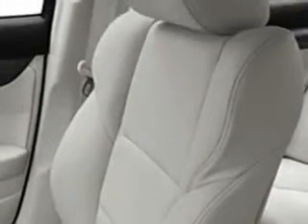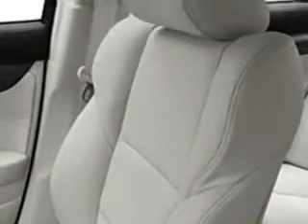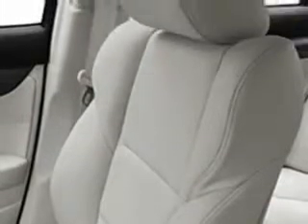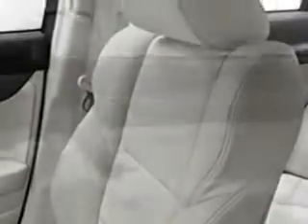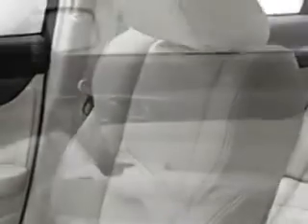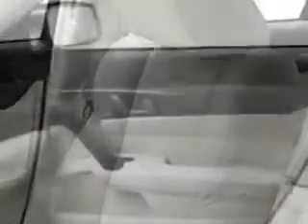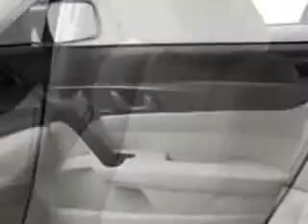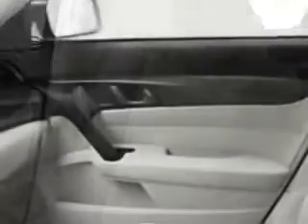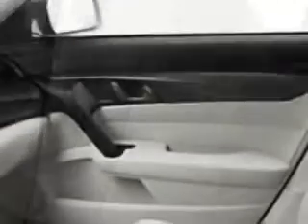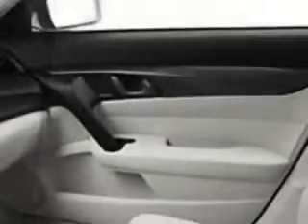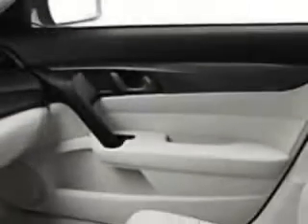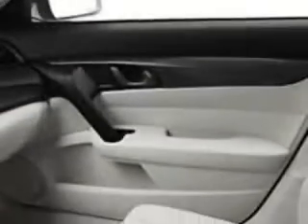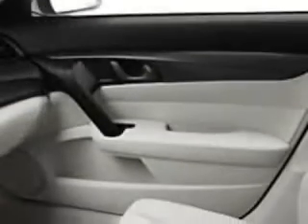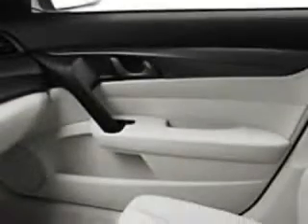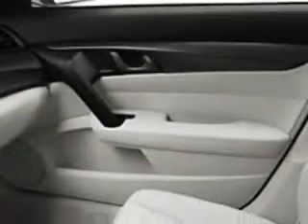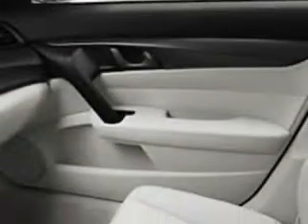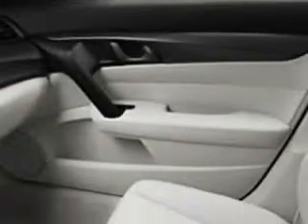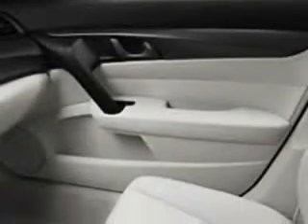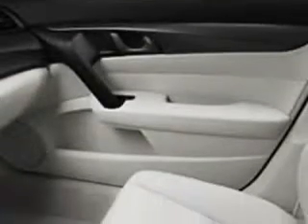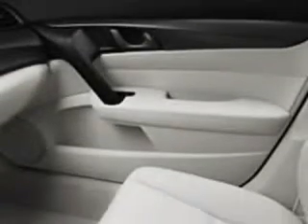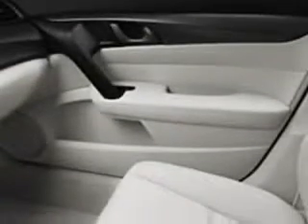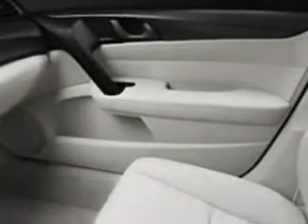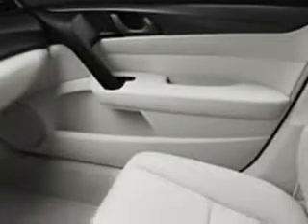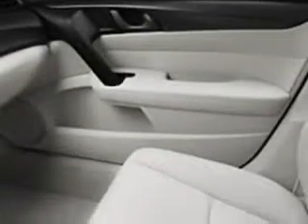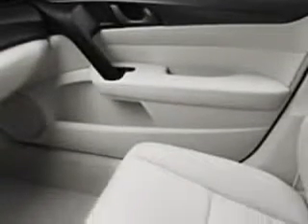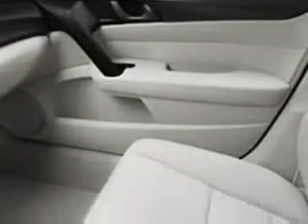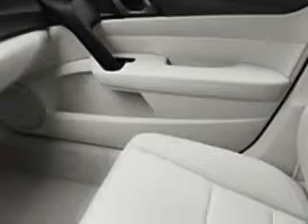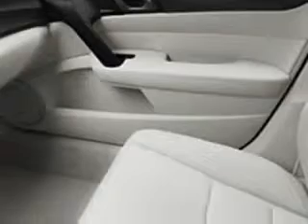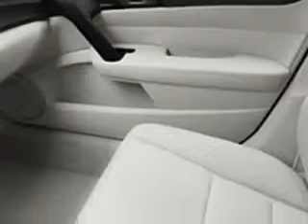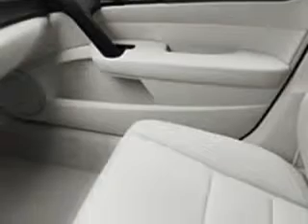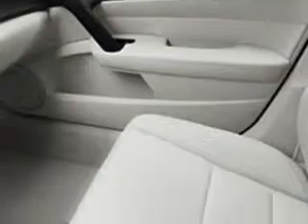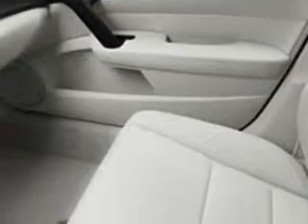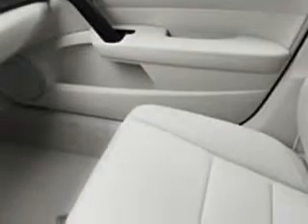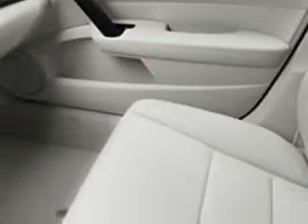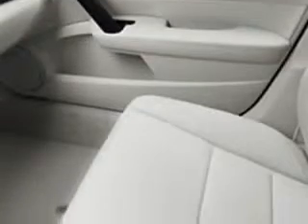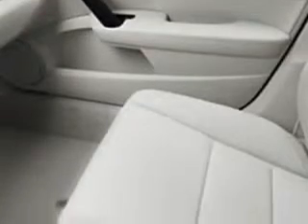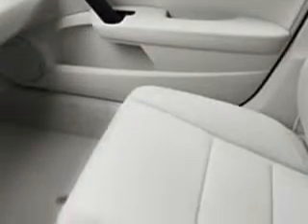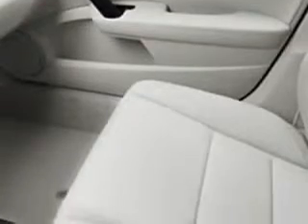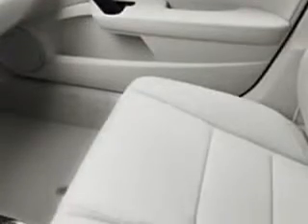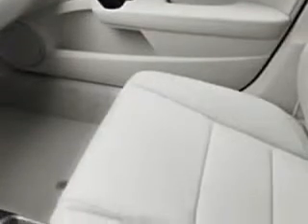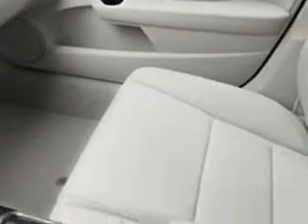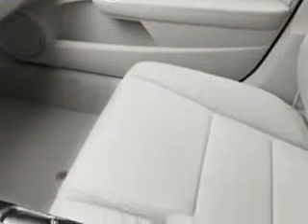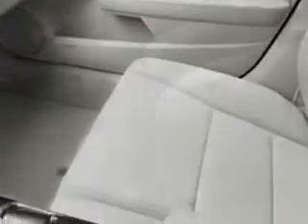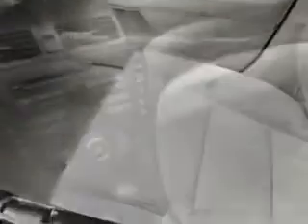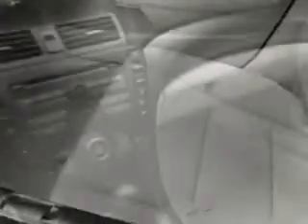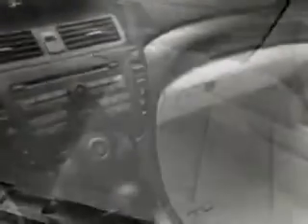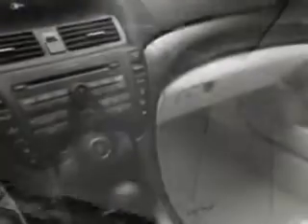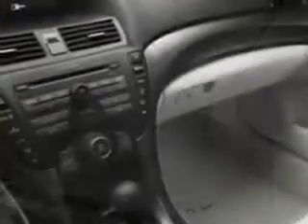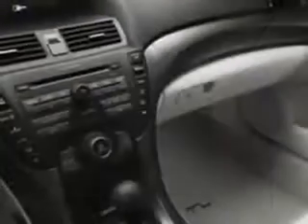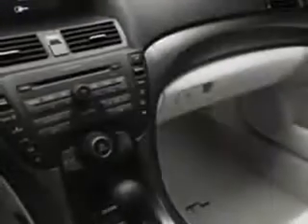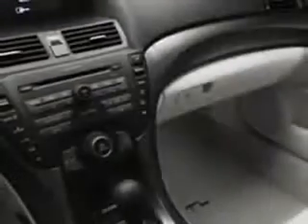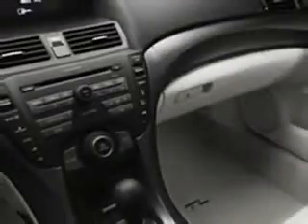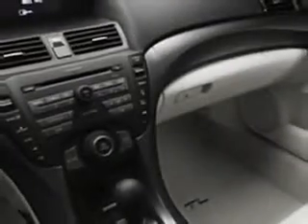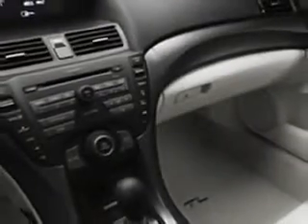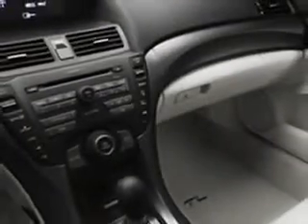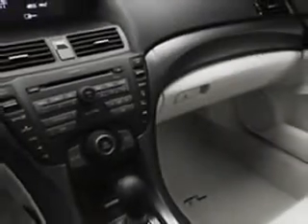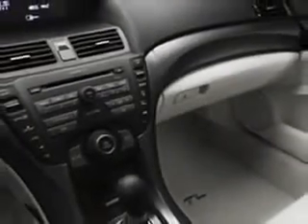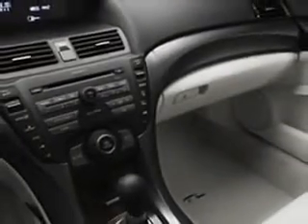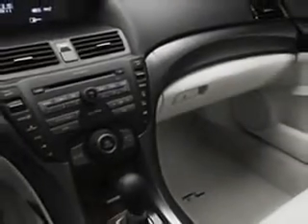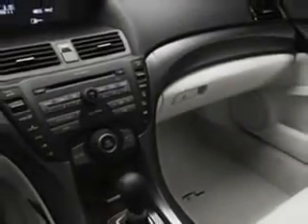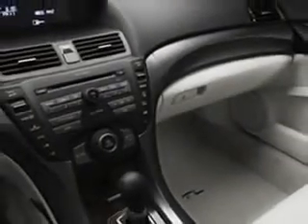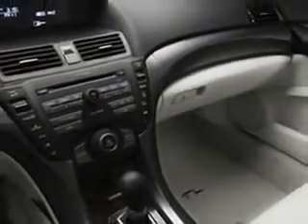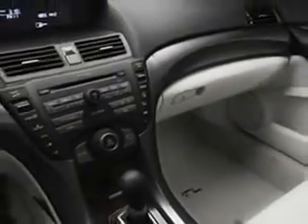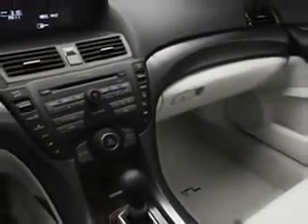Enjoy the drive and have peace of mind in this 2010 Acura TL. See us at Springfield Acura today.